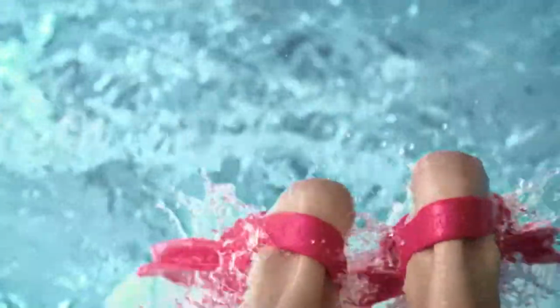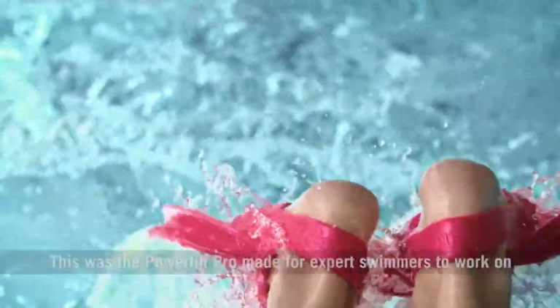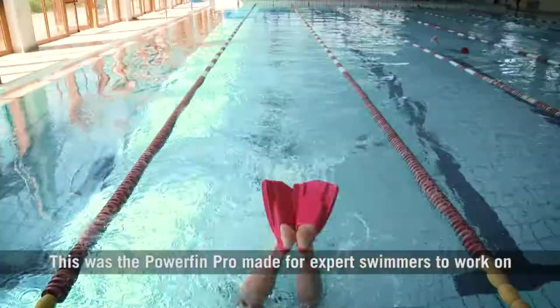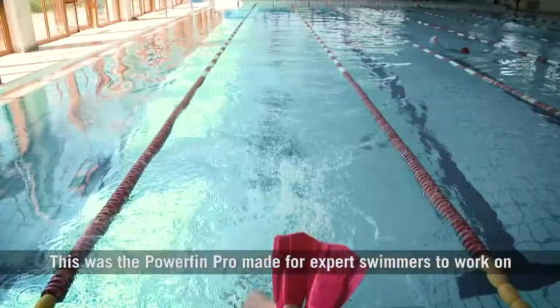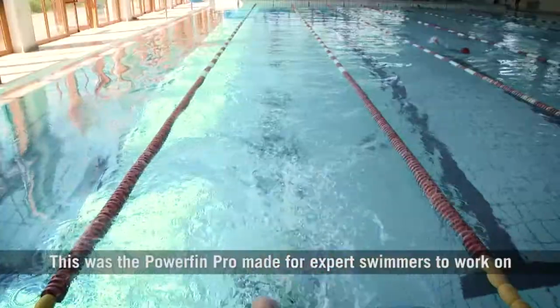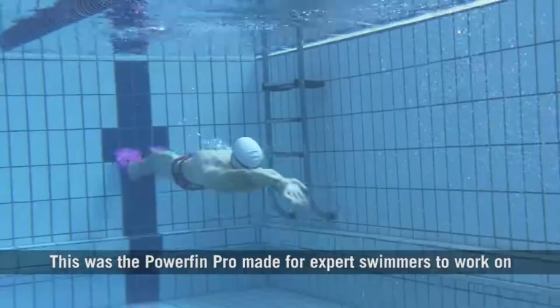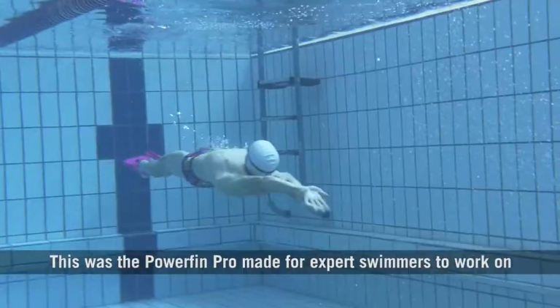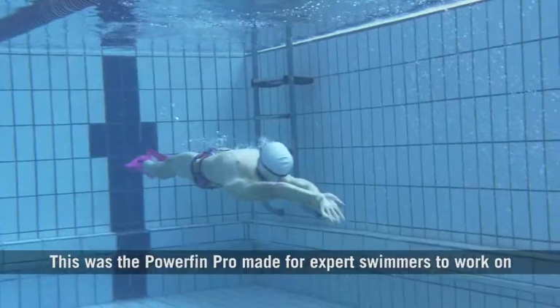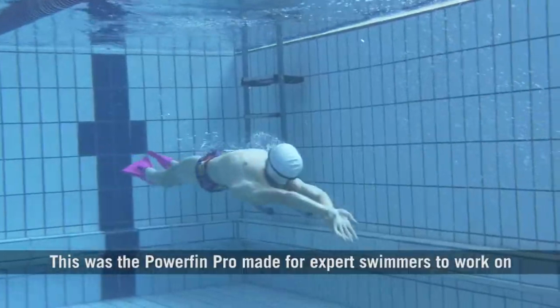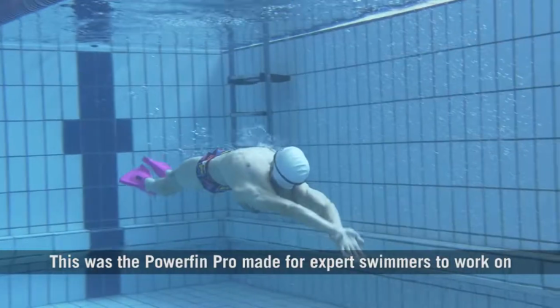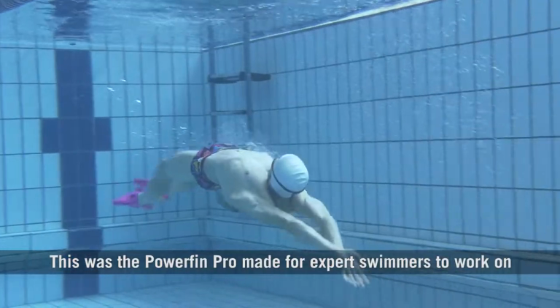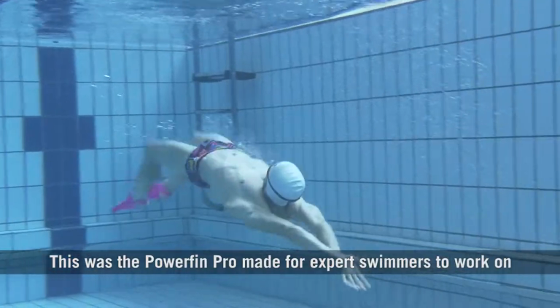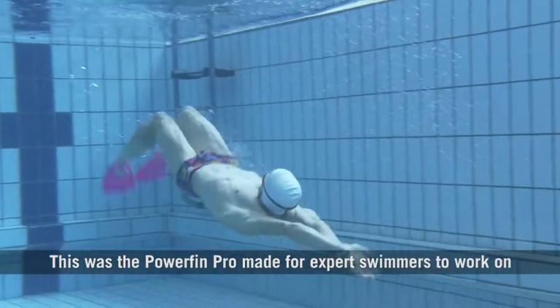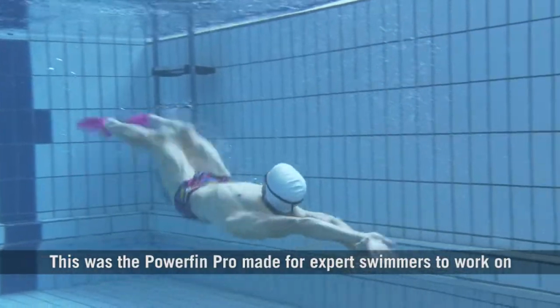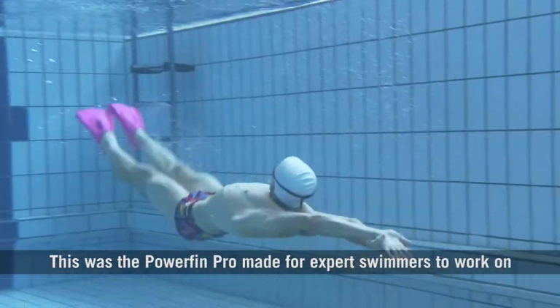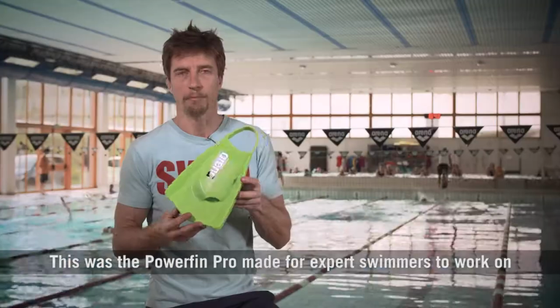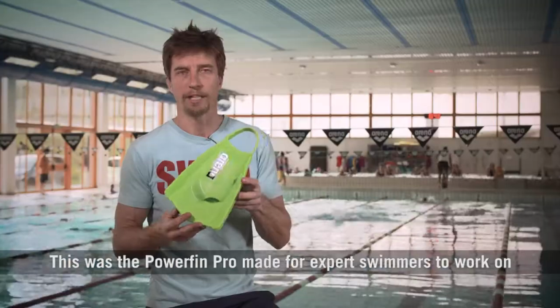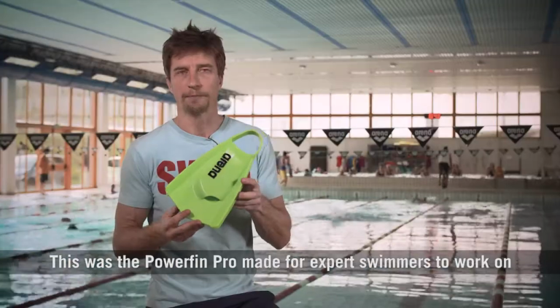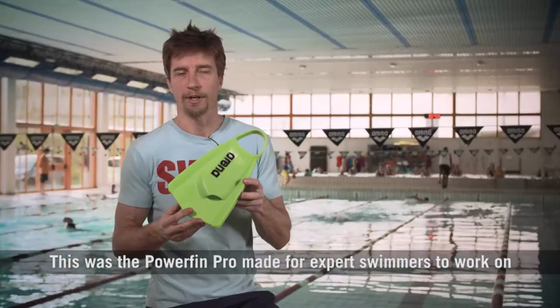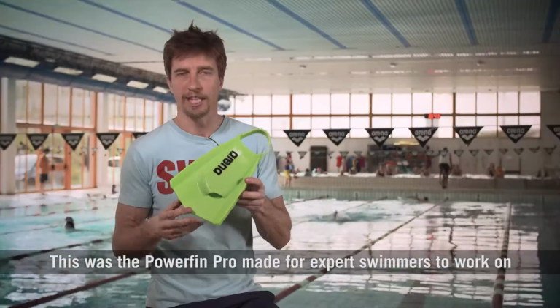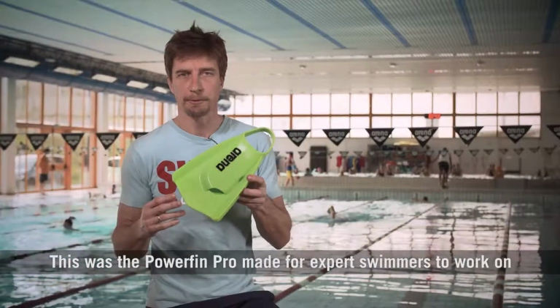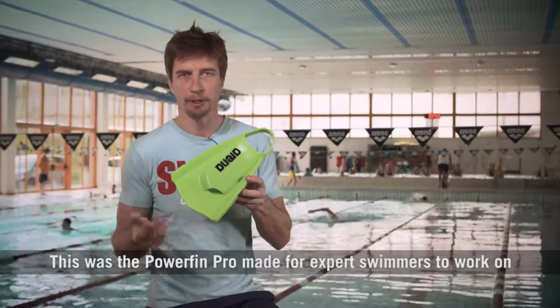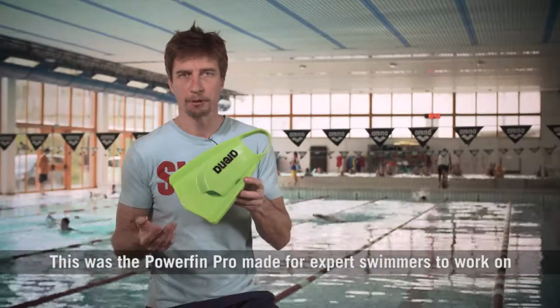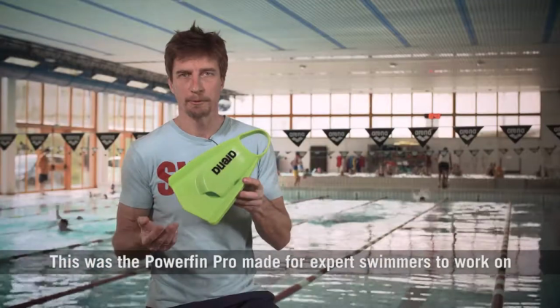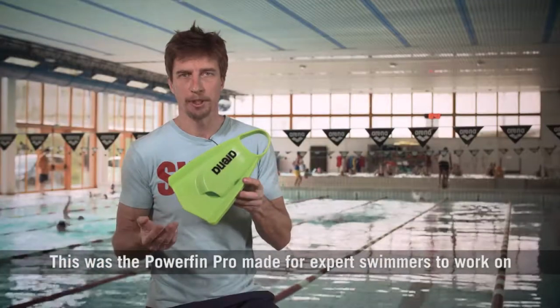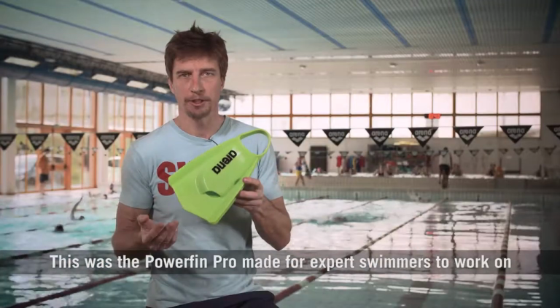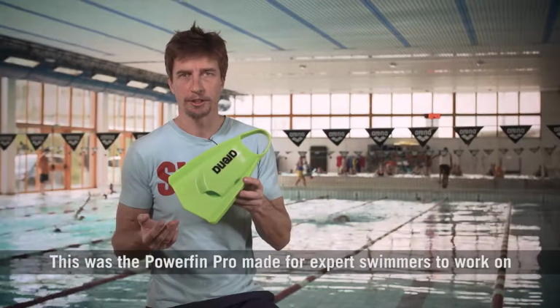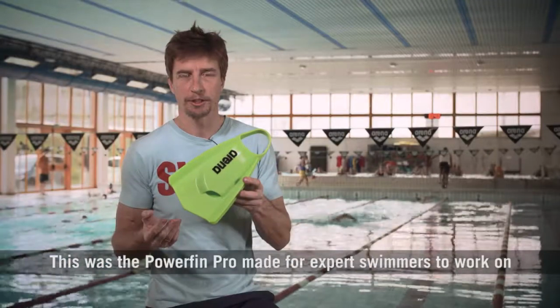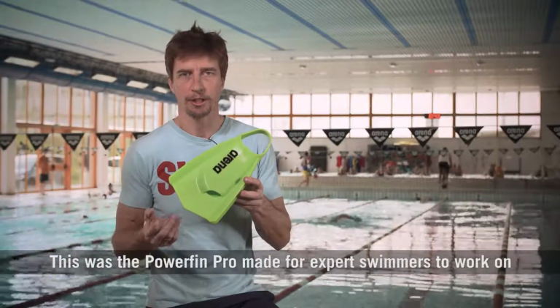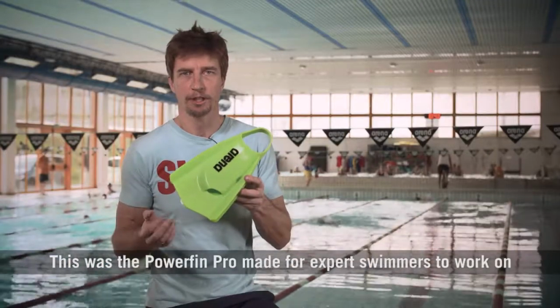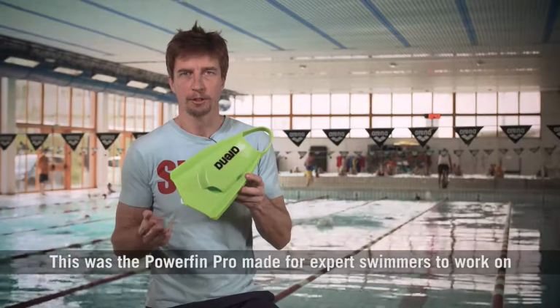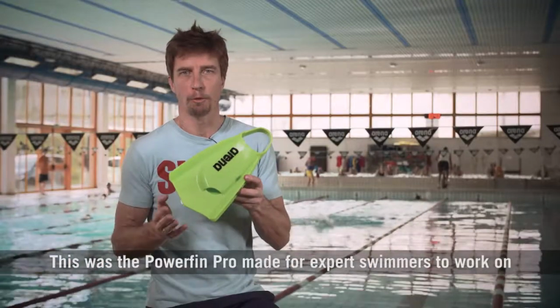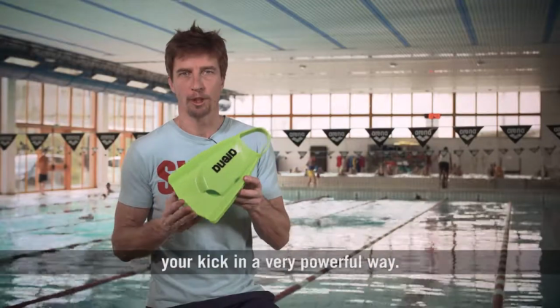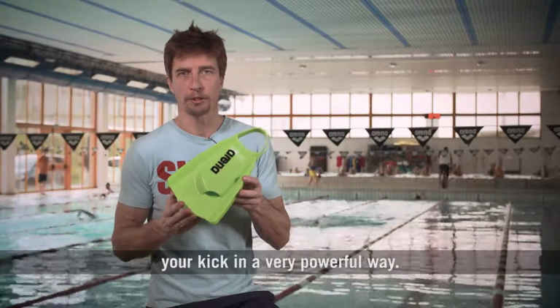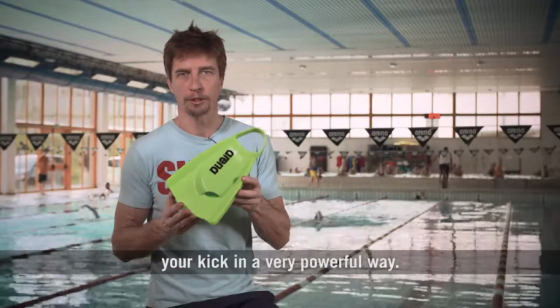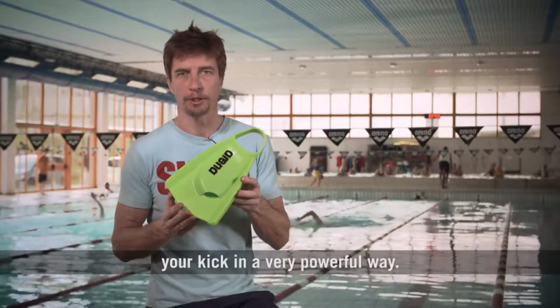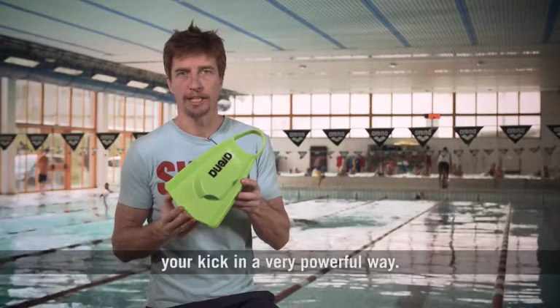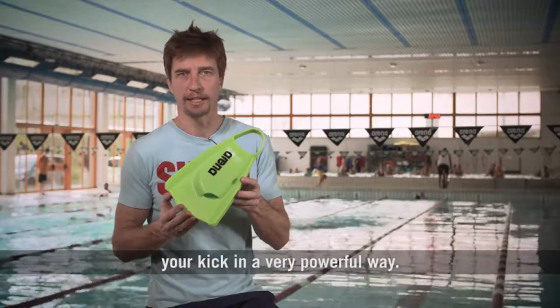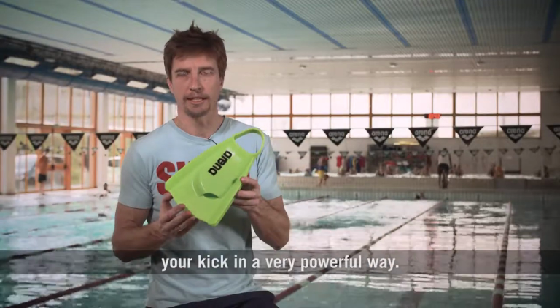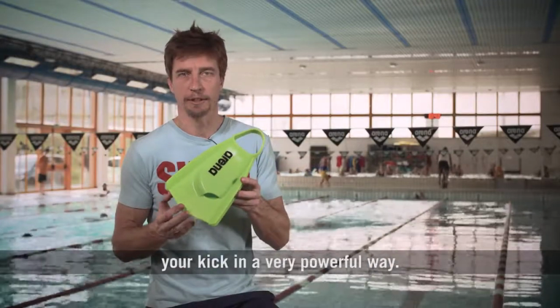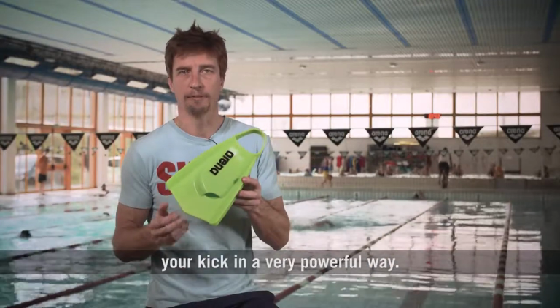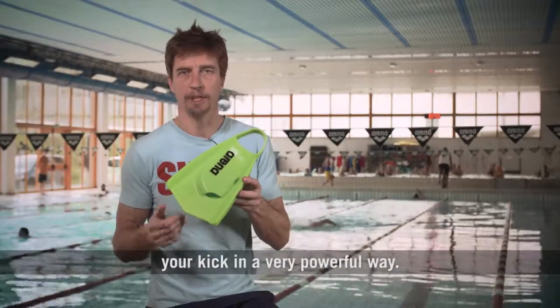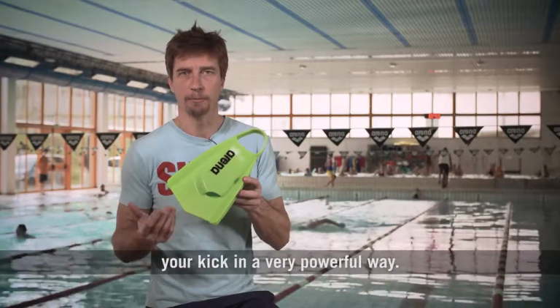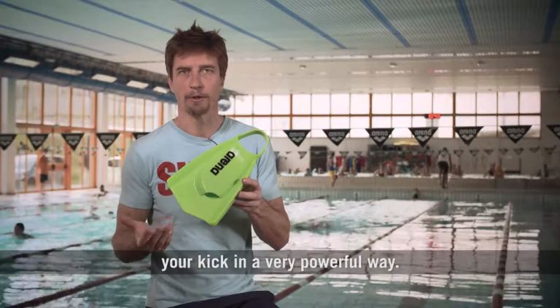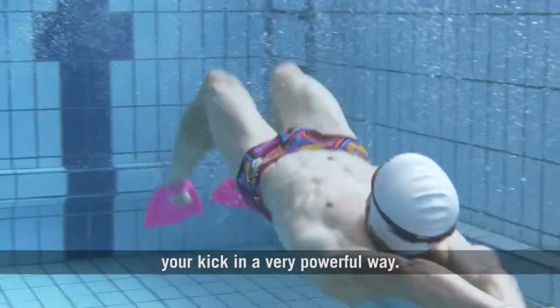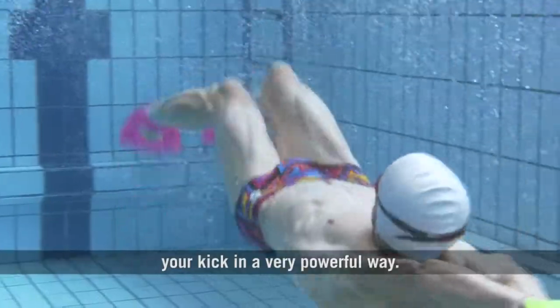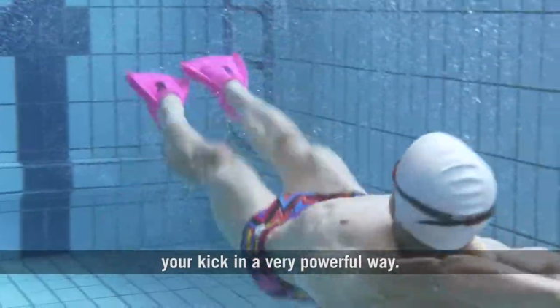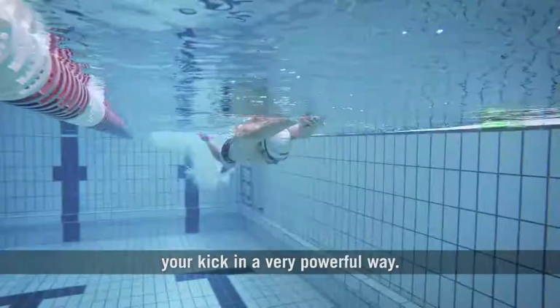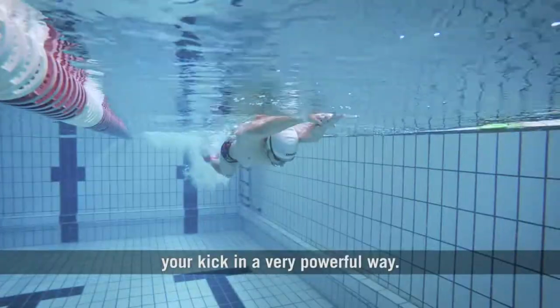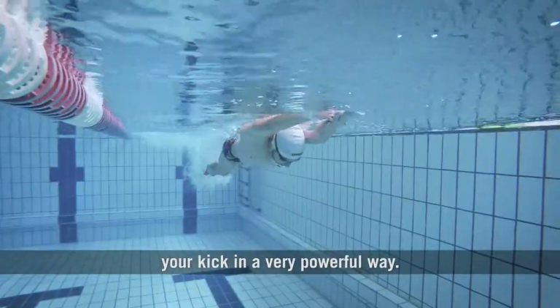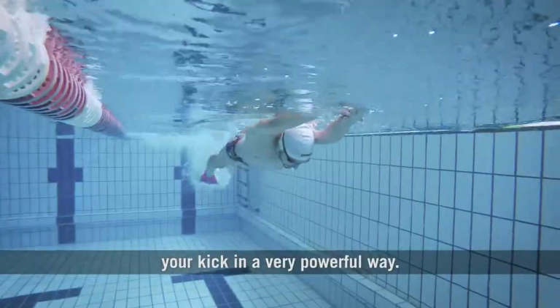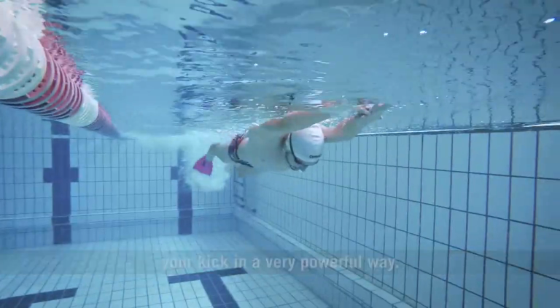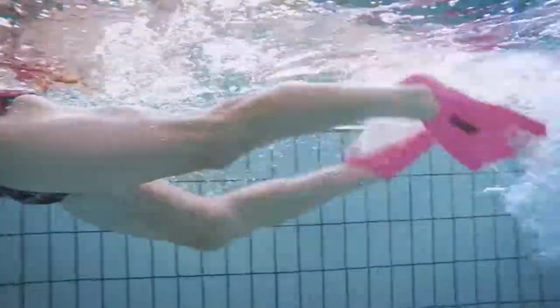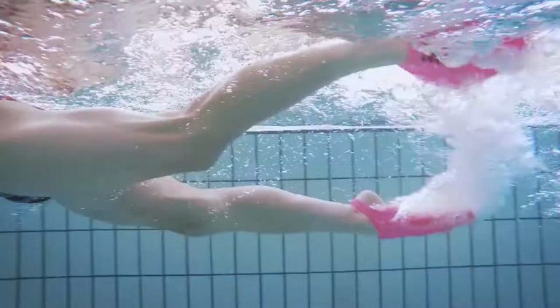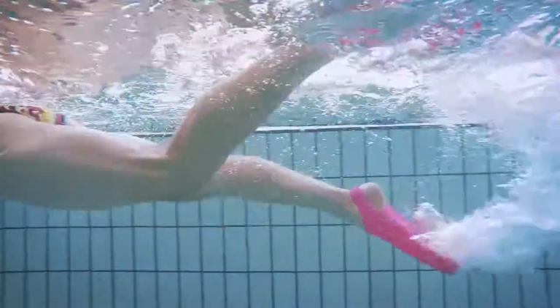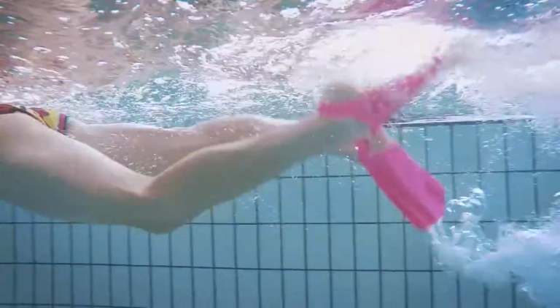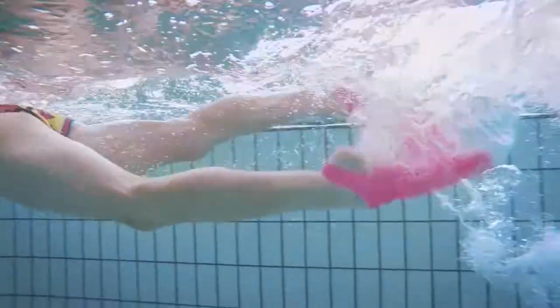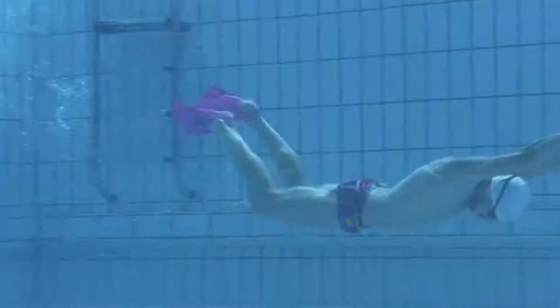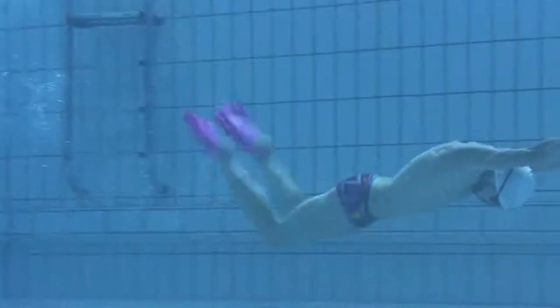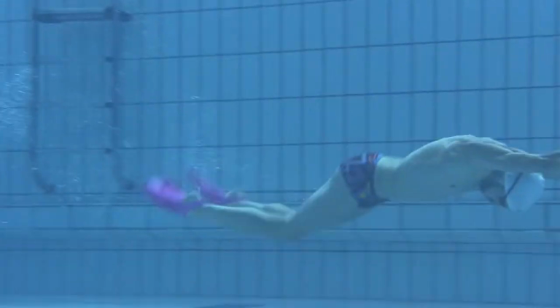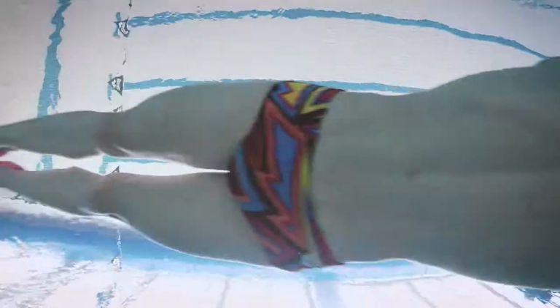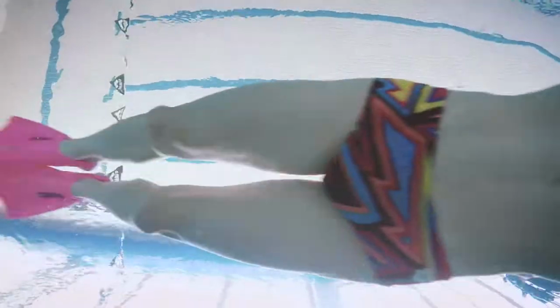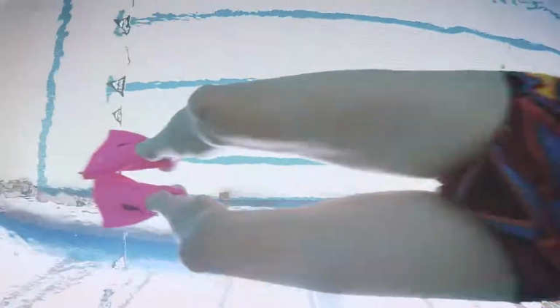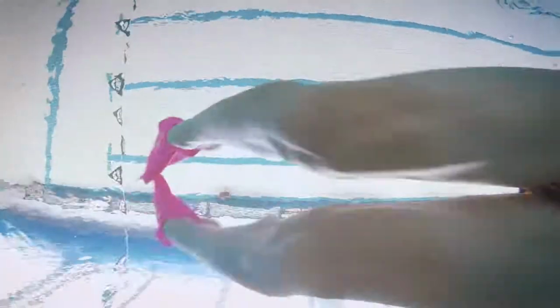This was the Powerfin Pro, made for expert swimmers to work on your kick in a very powerful way.